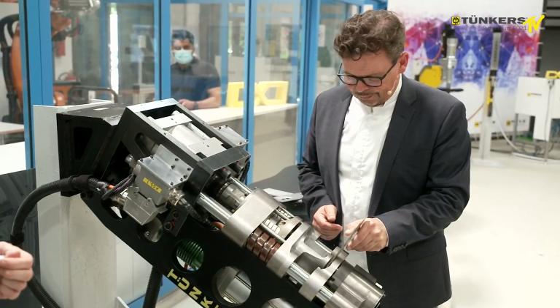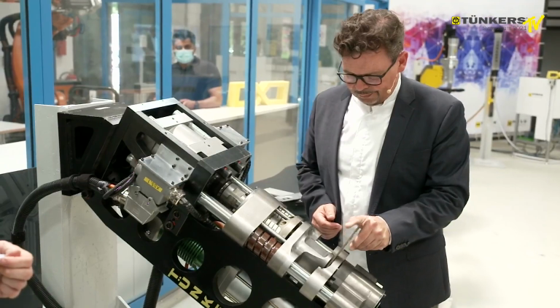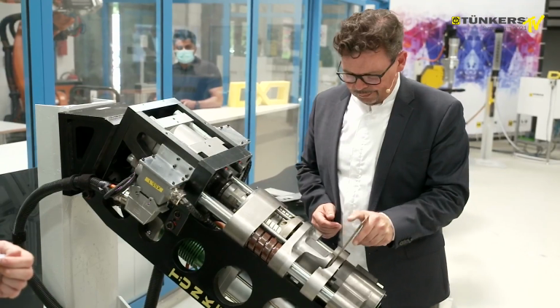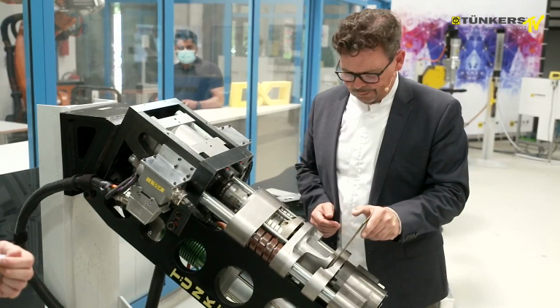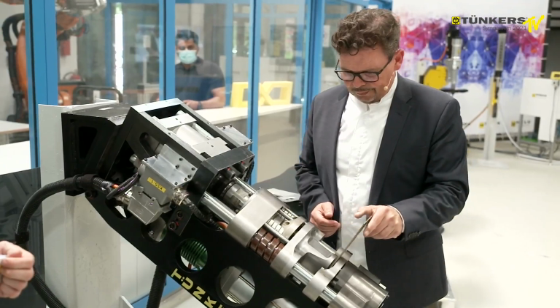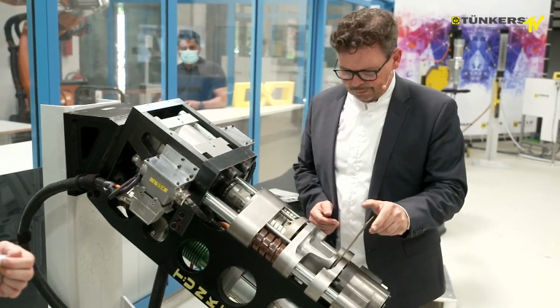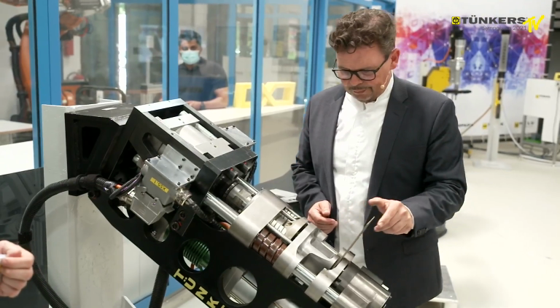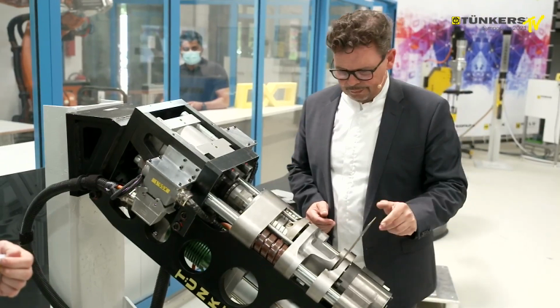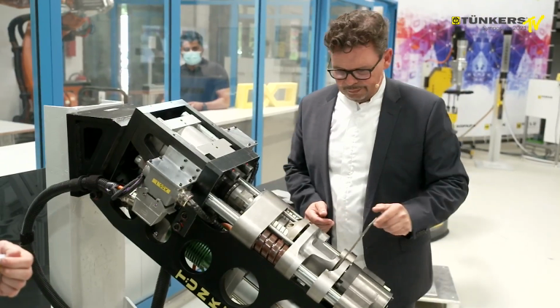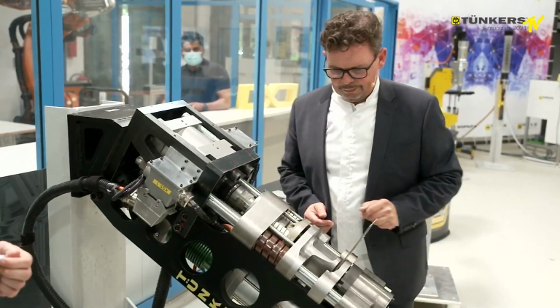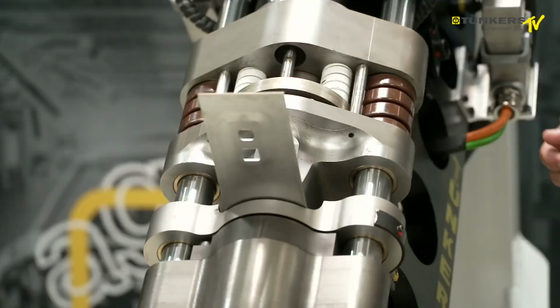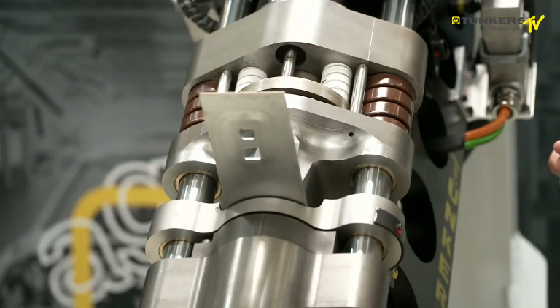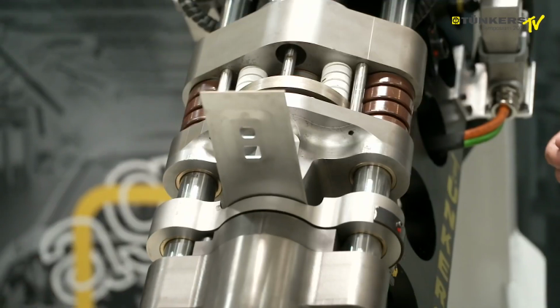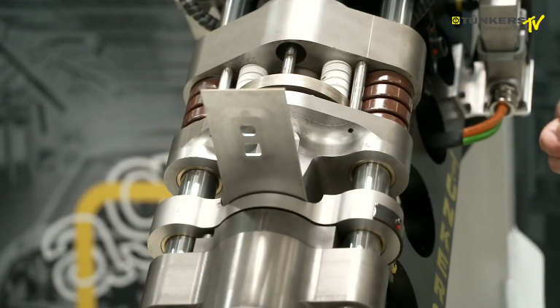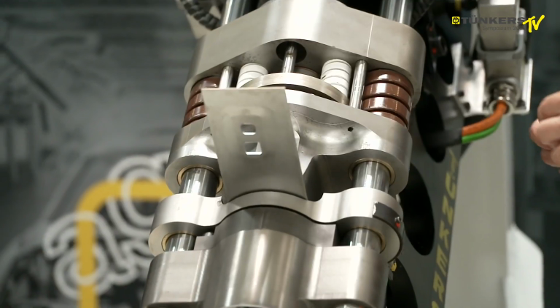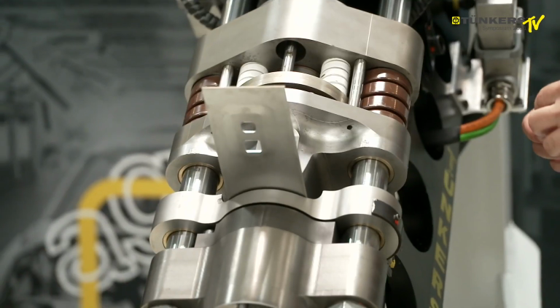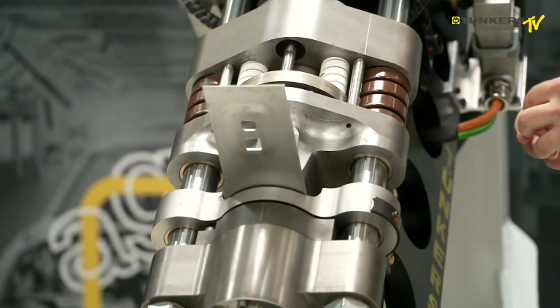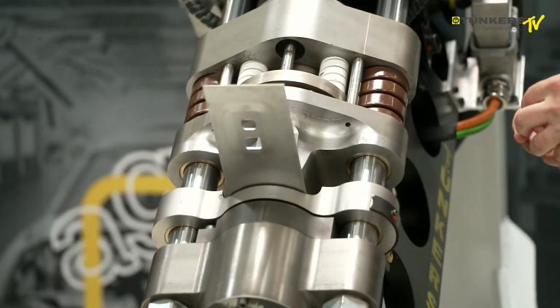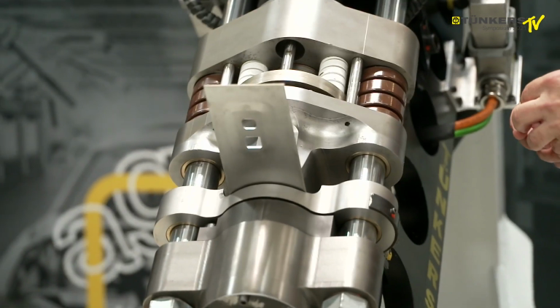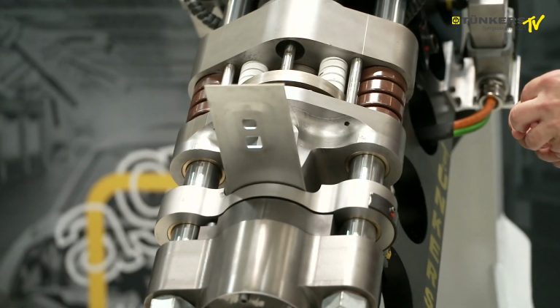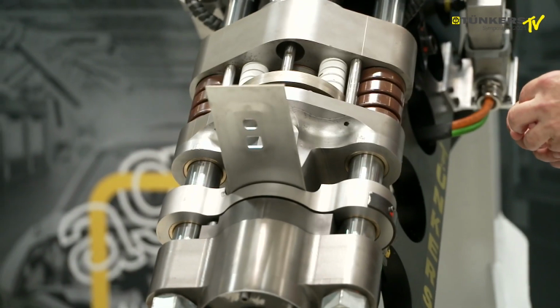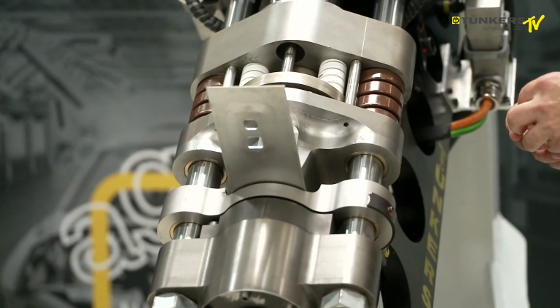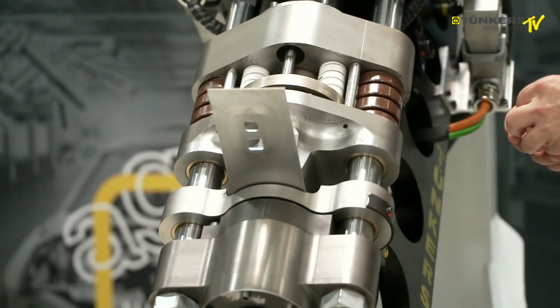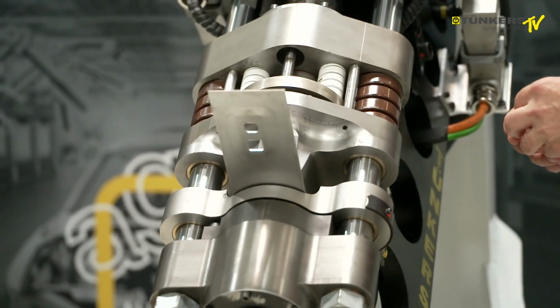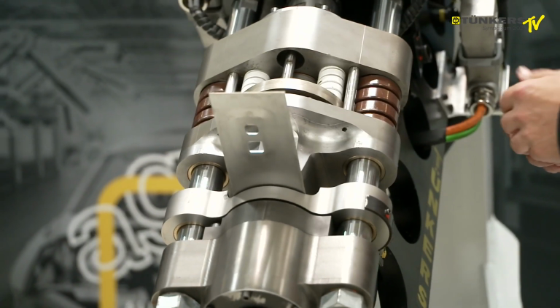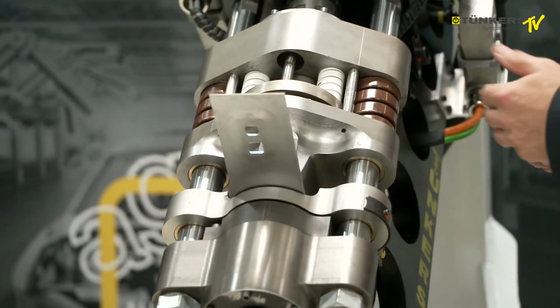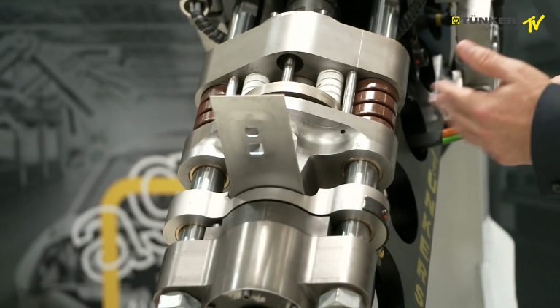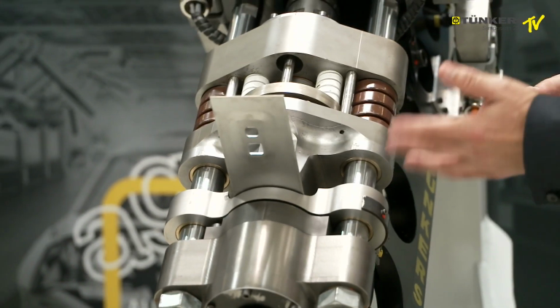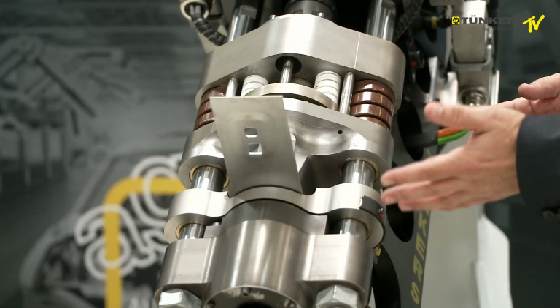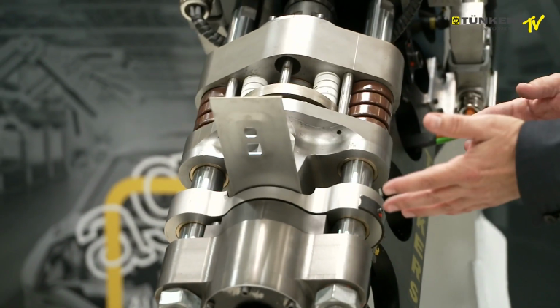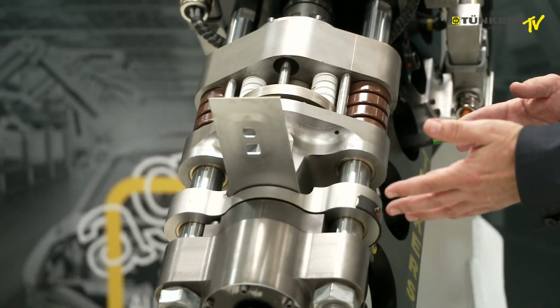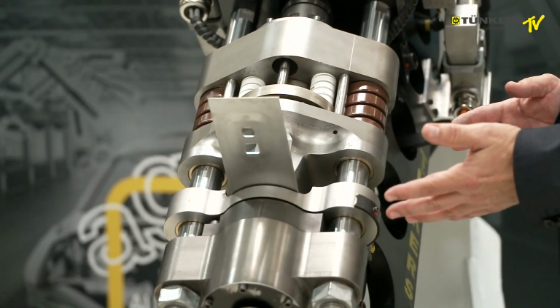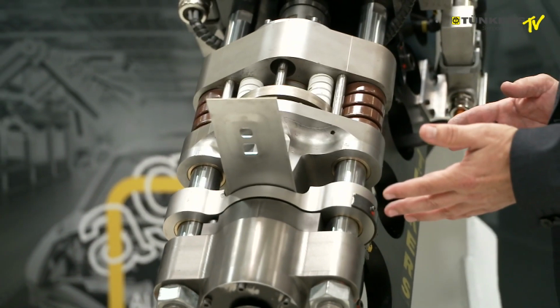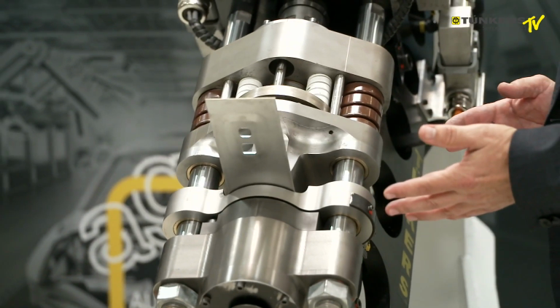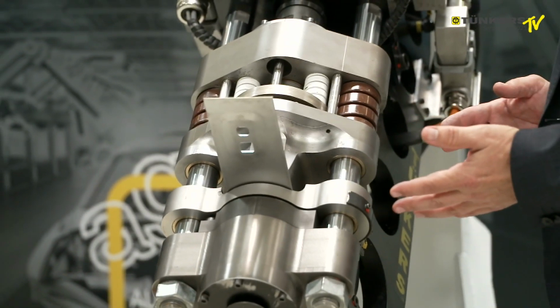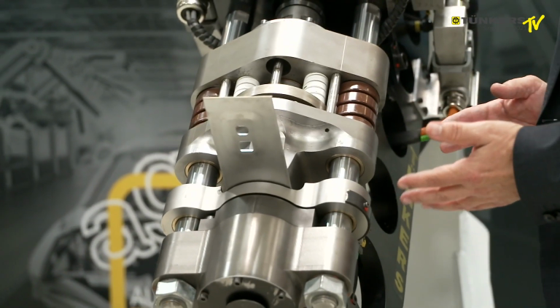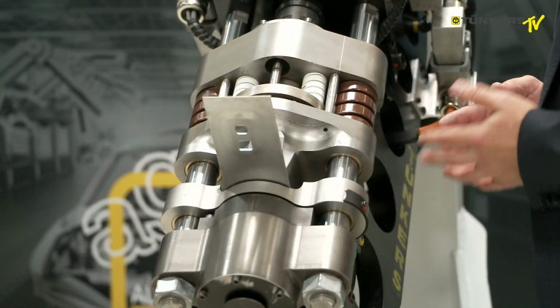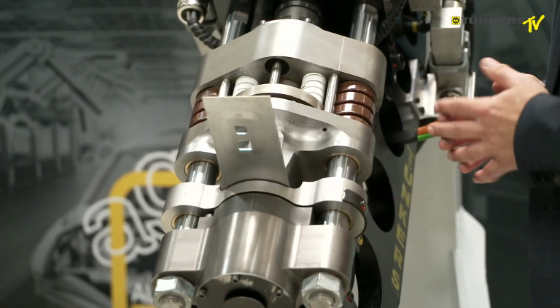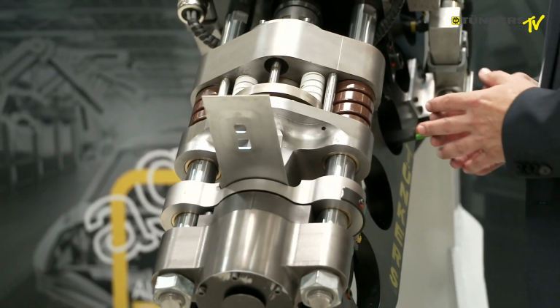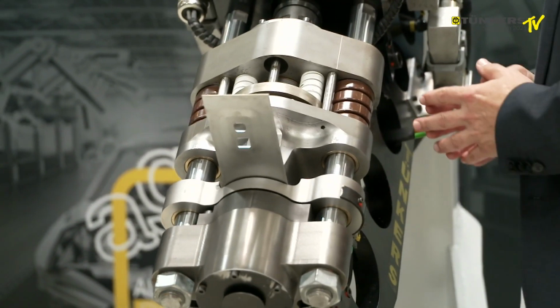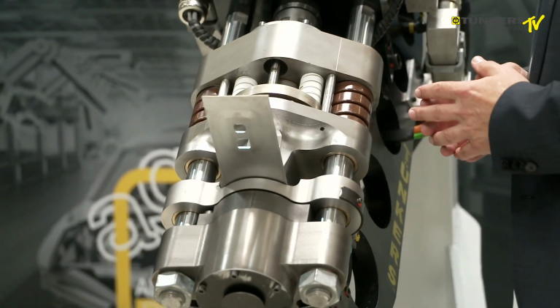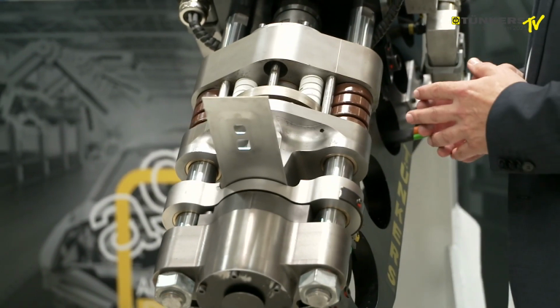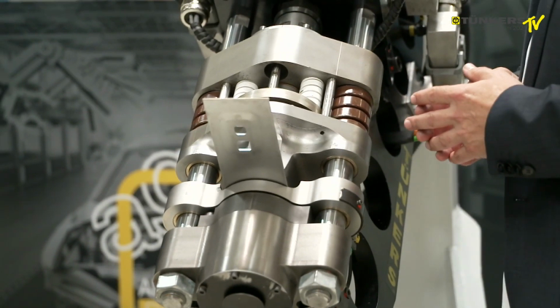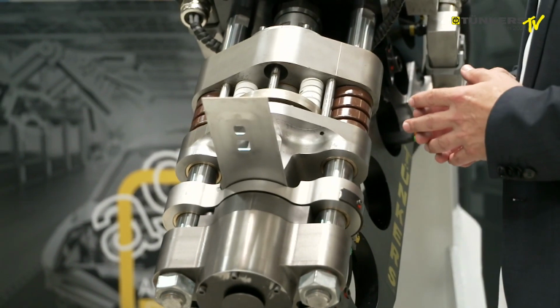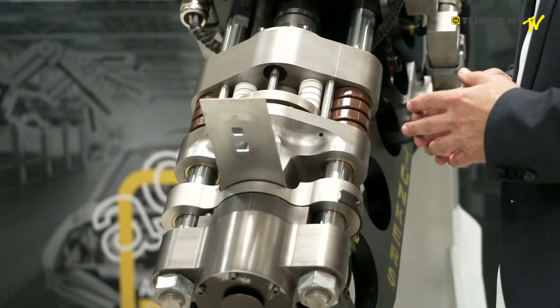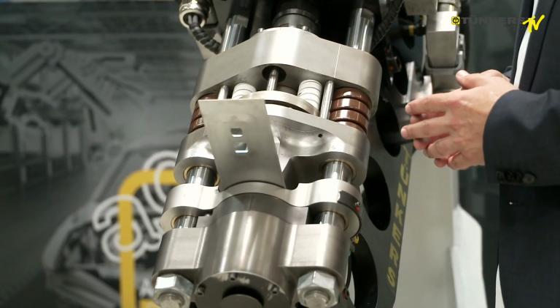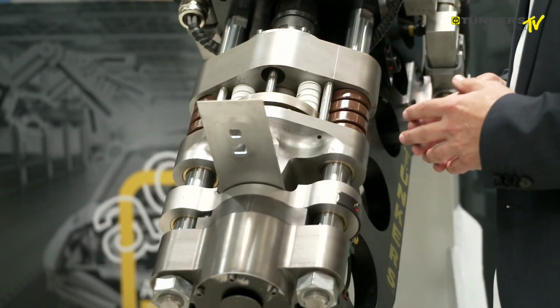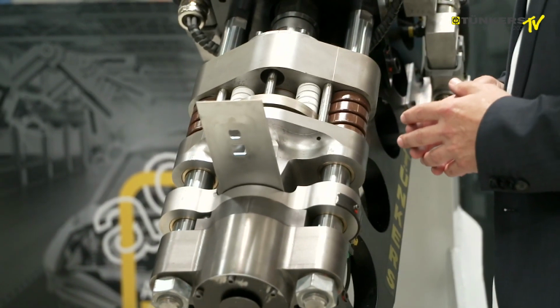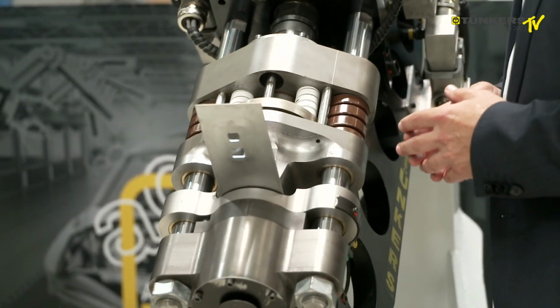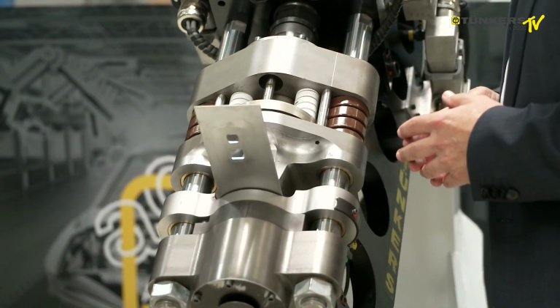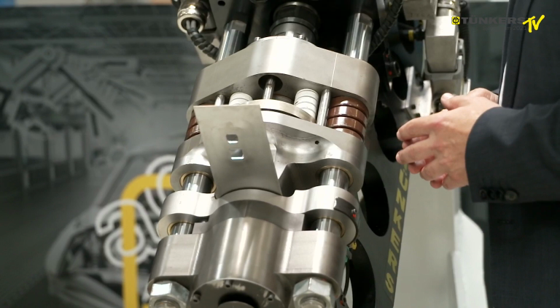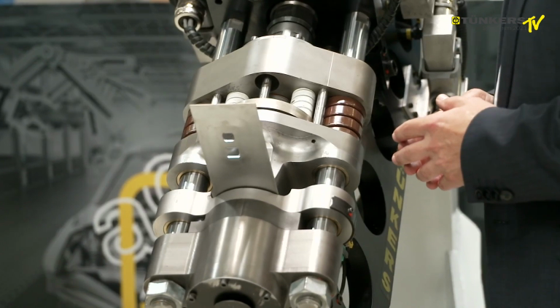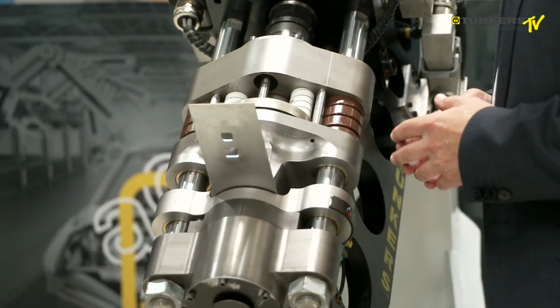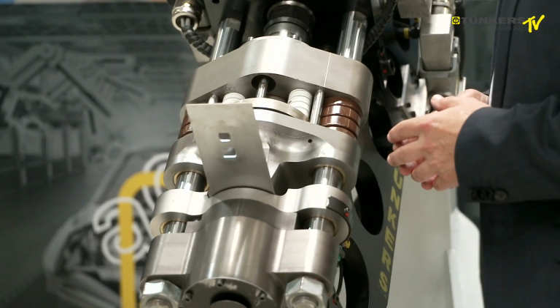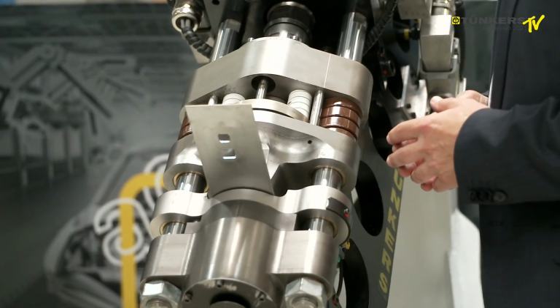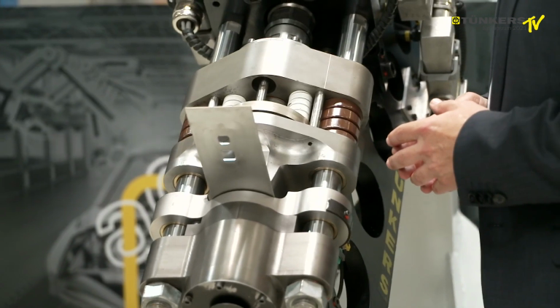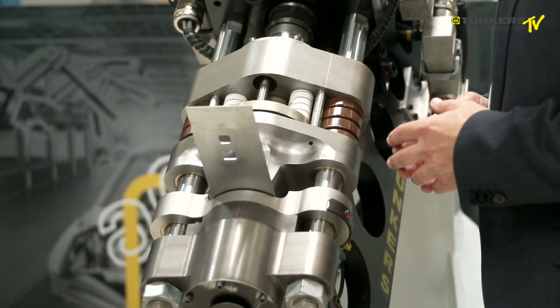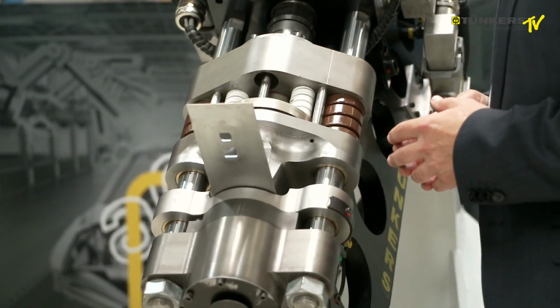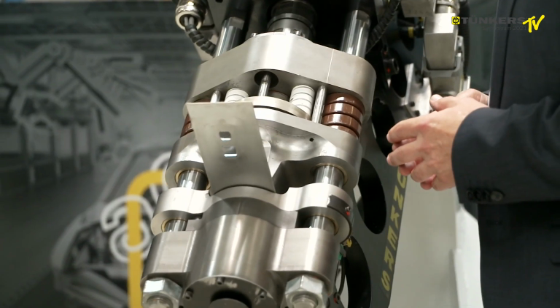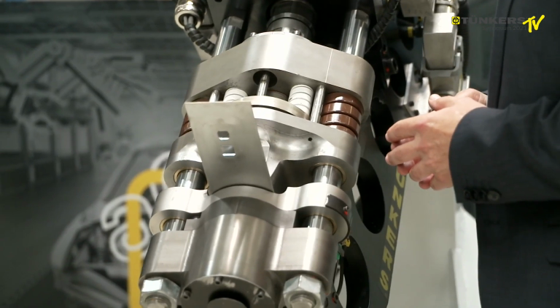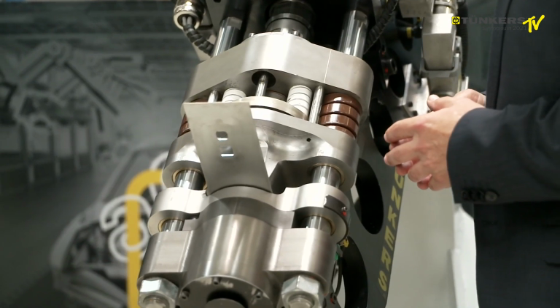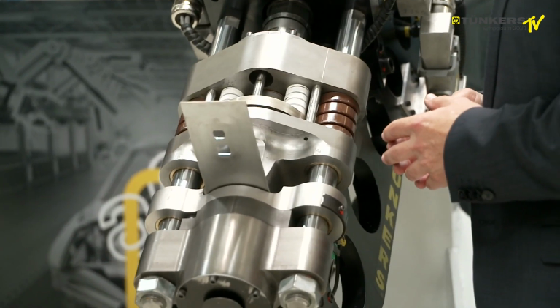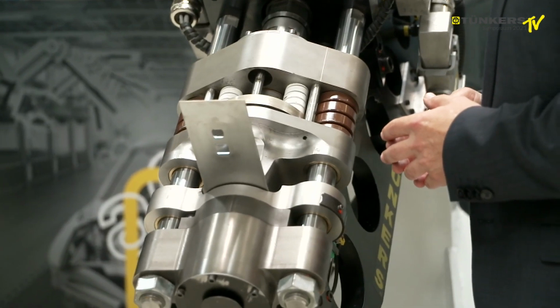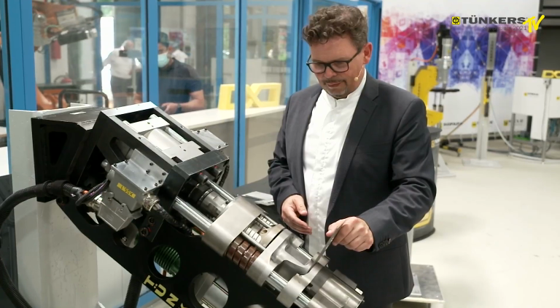Now let's do the three-millimeter process. First of all, the adjustment.